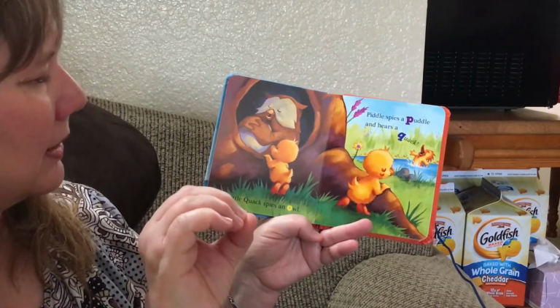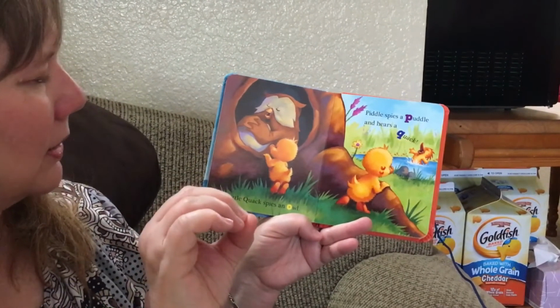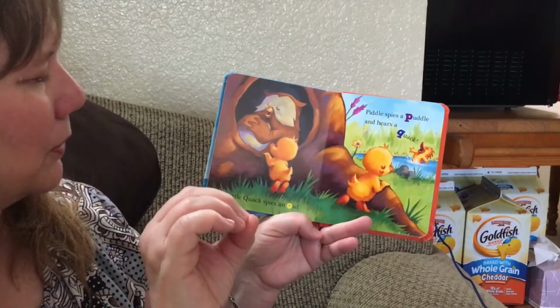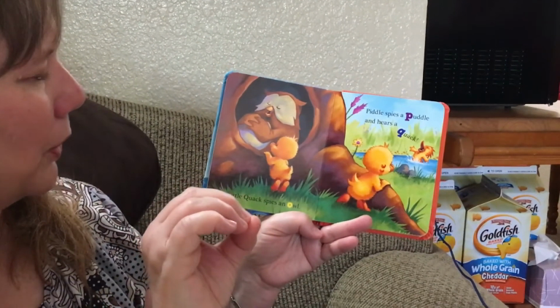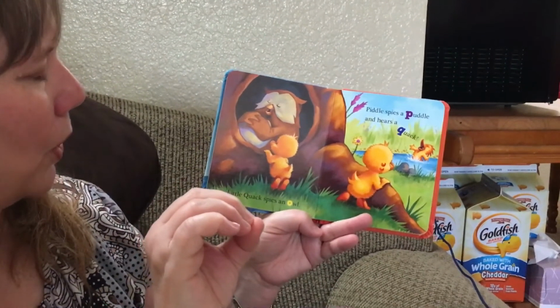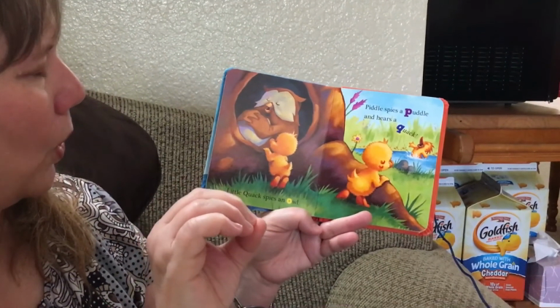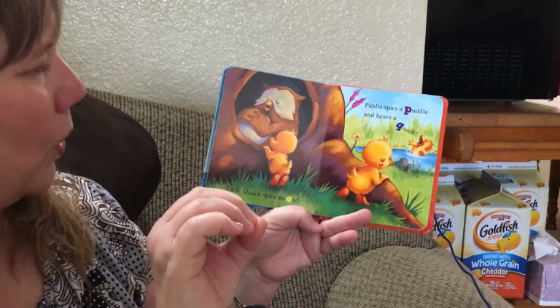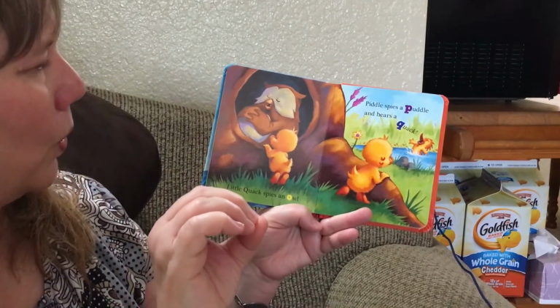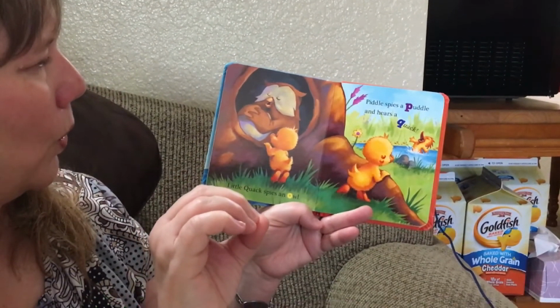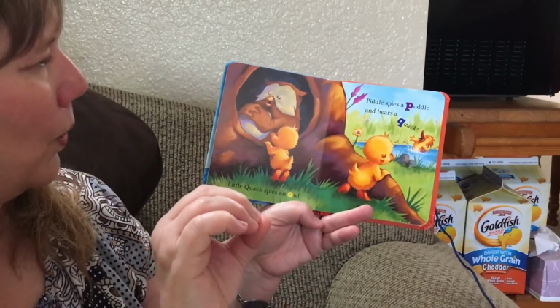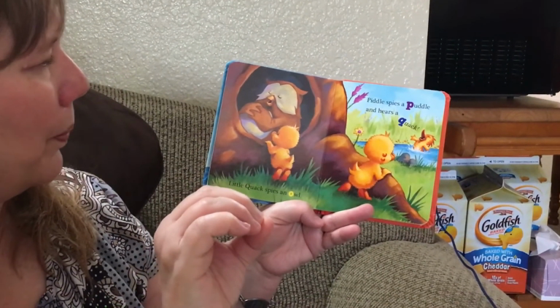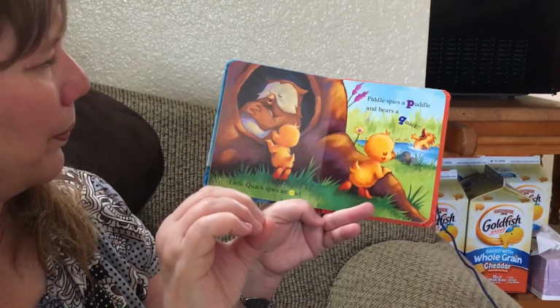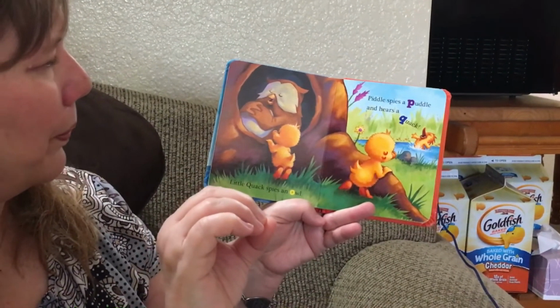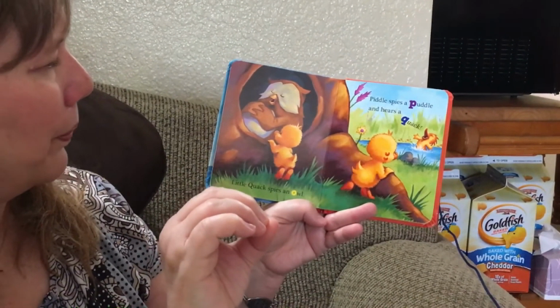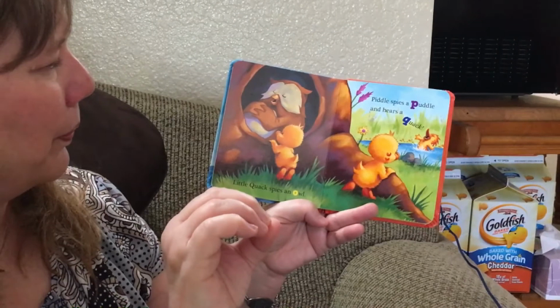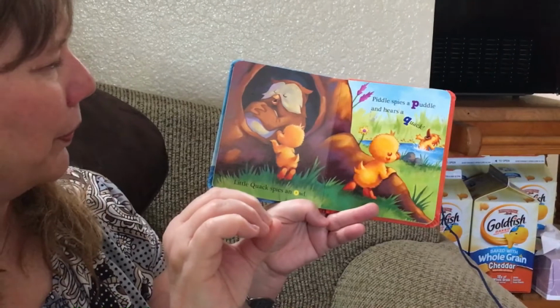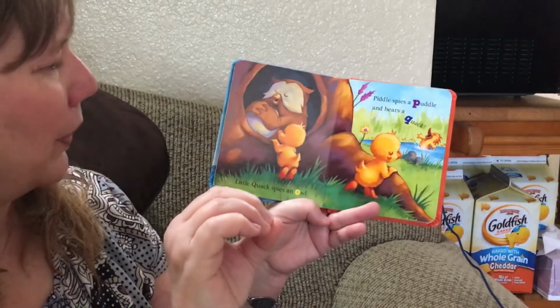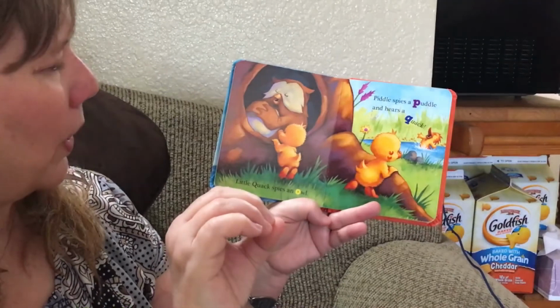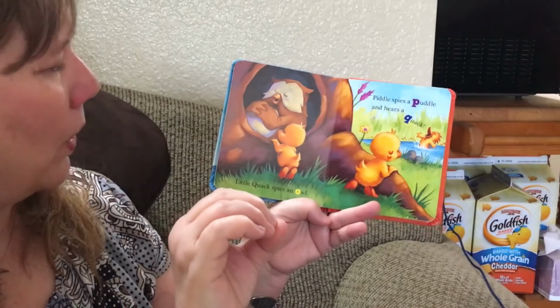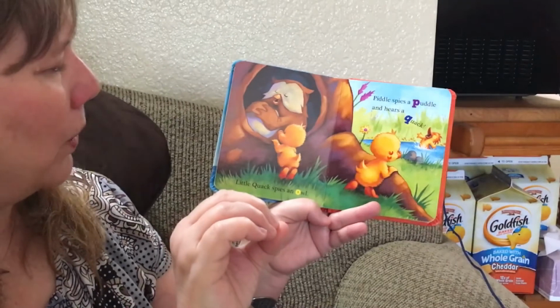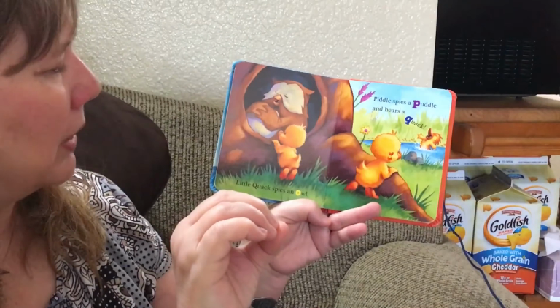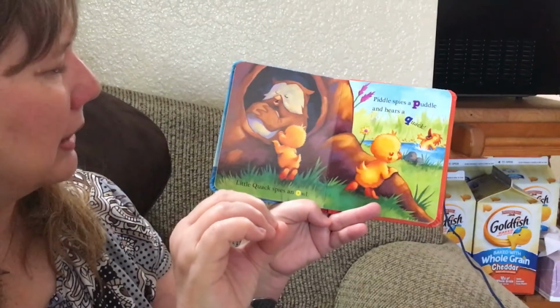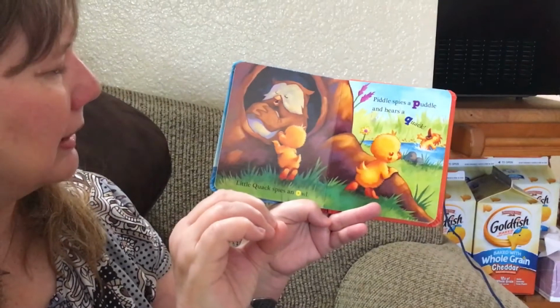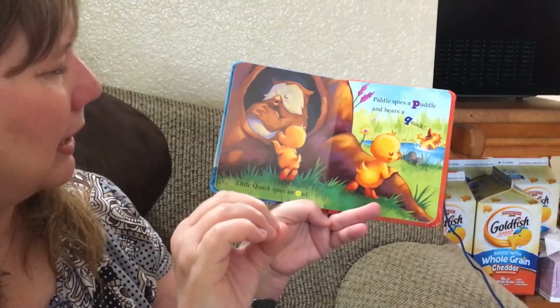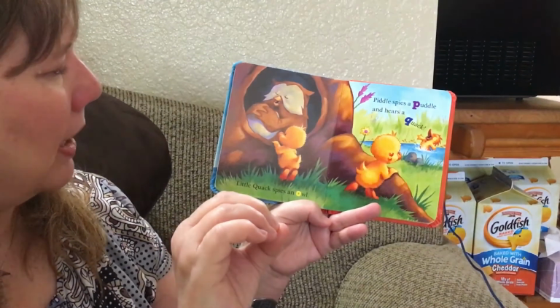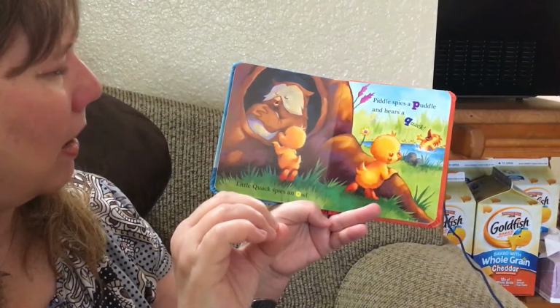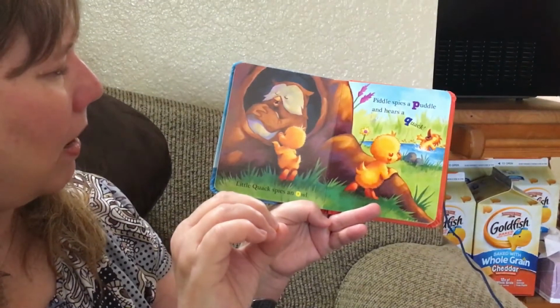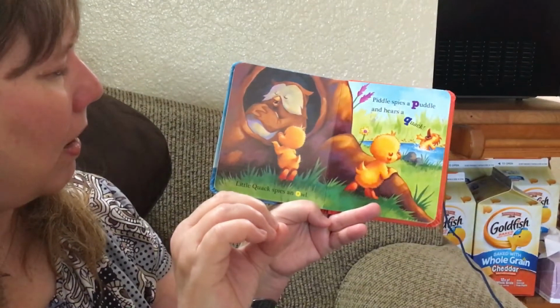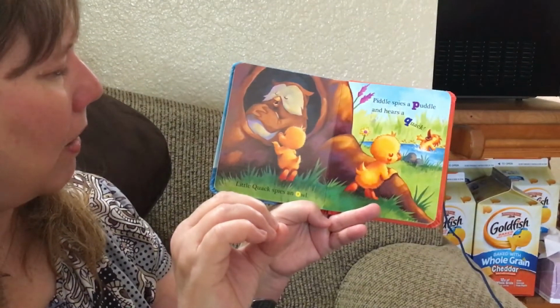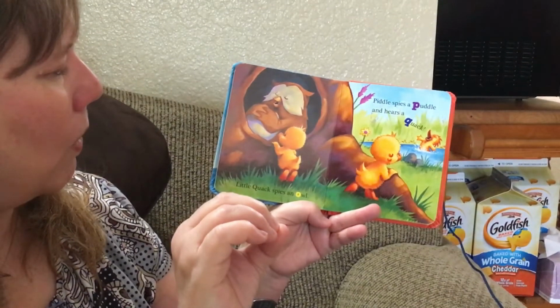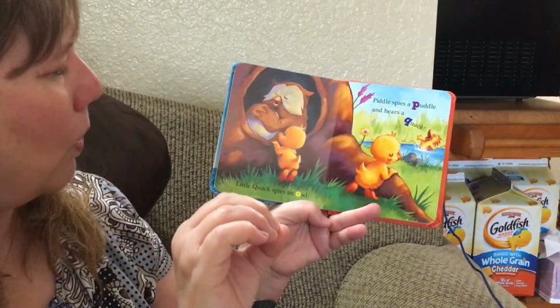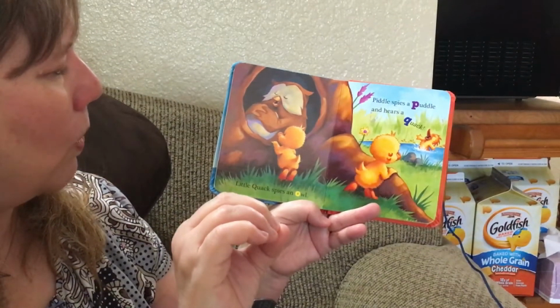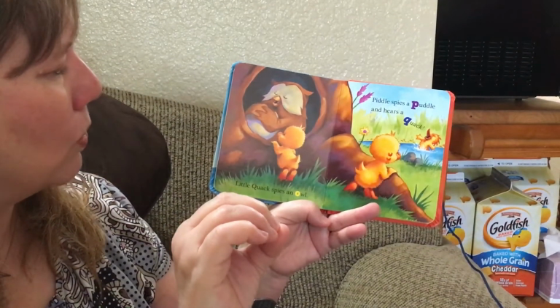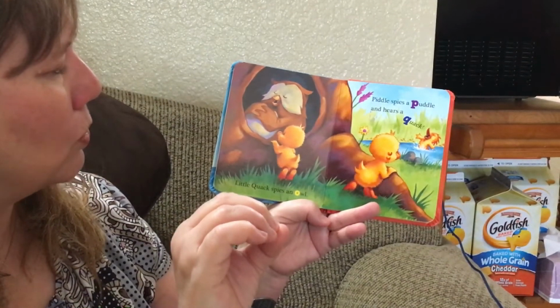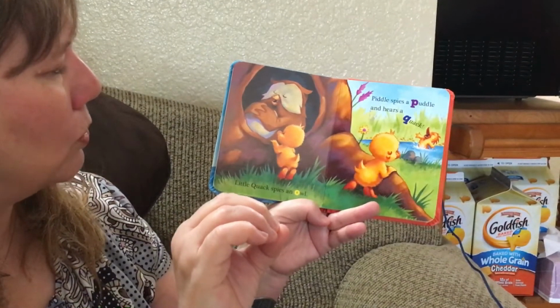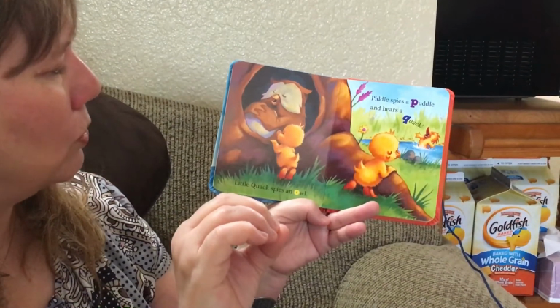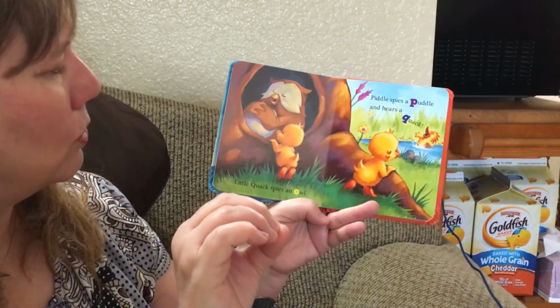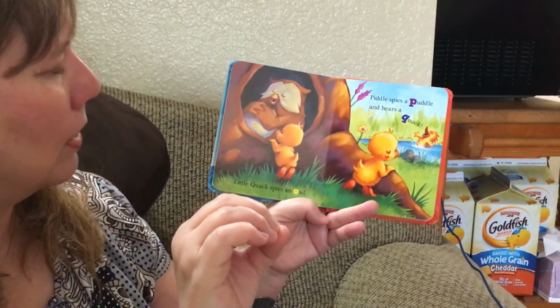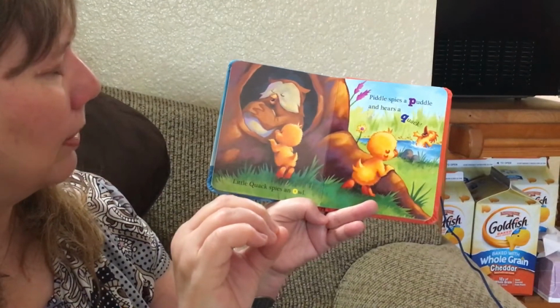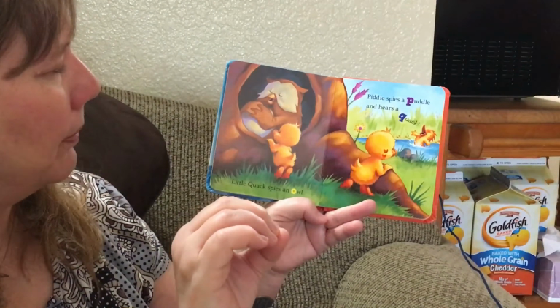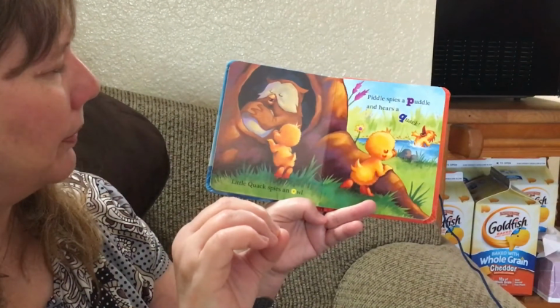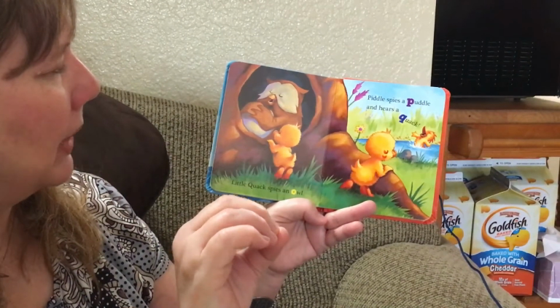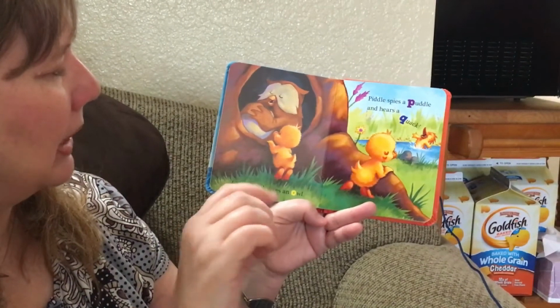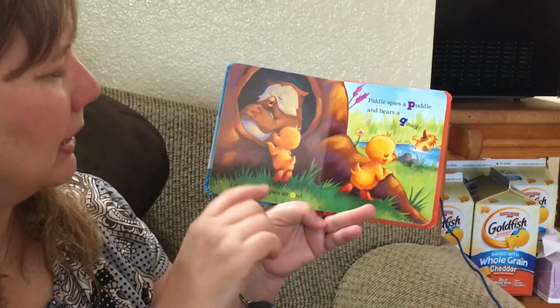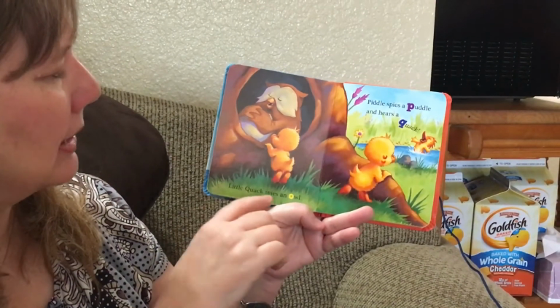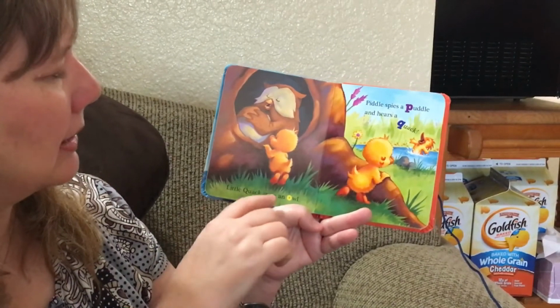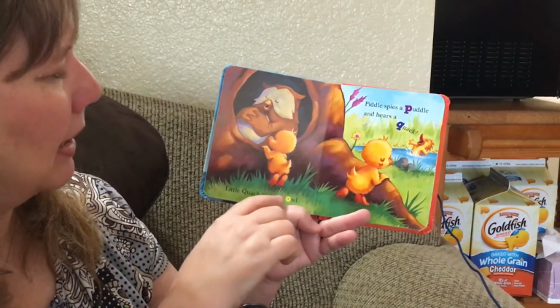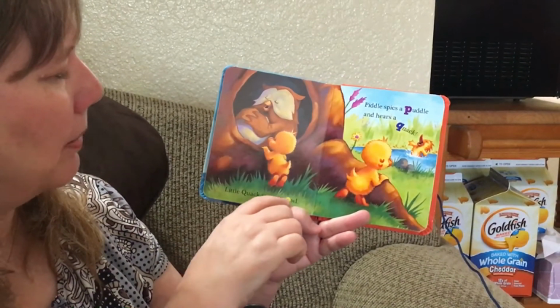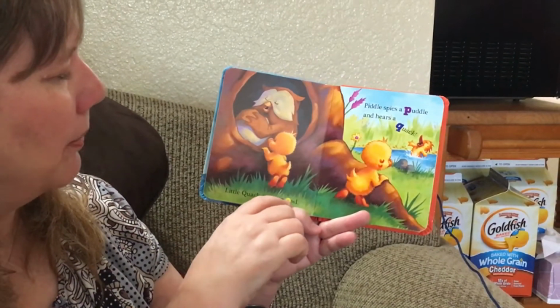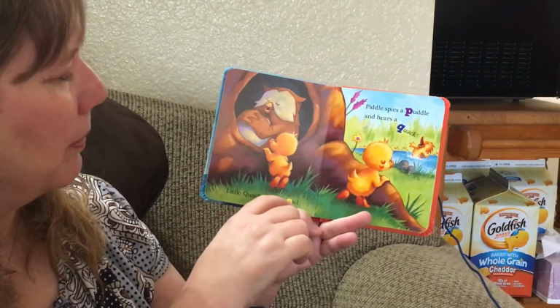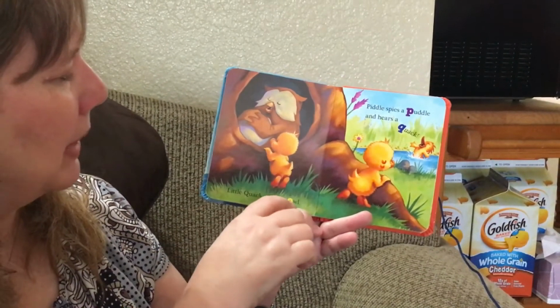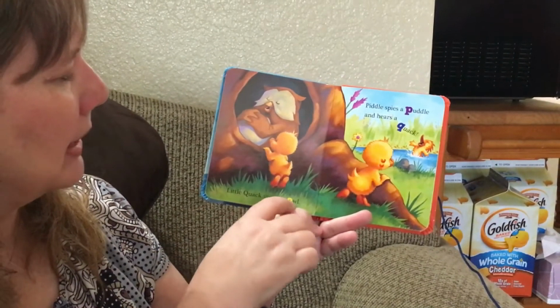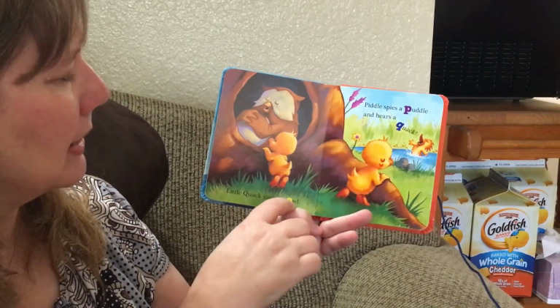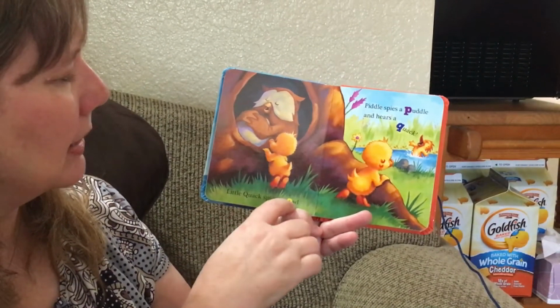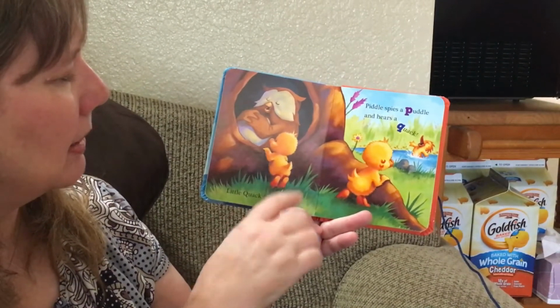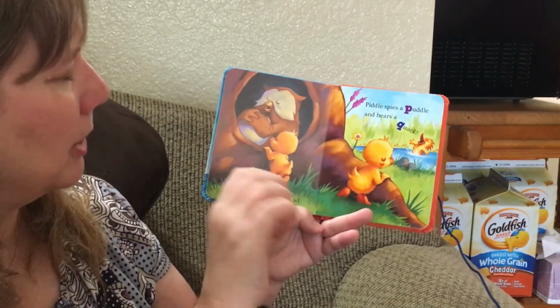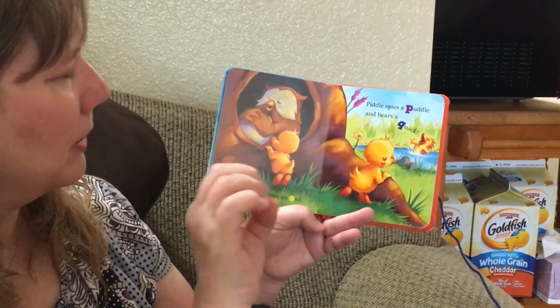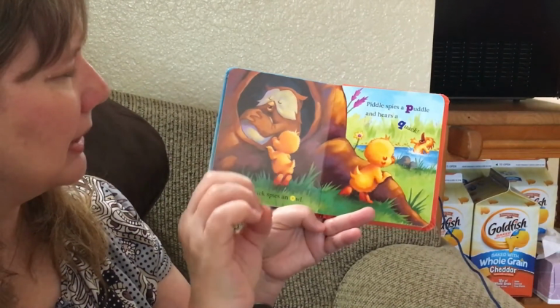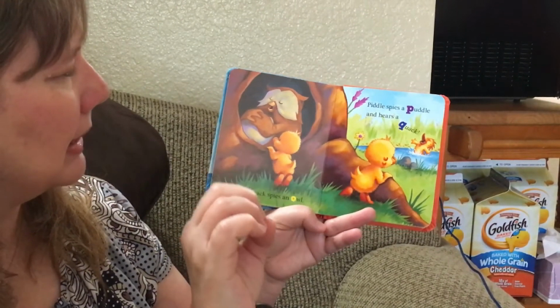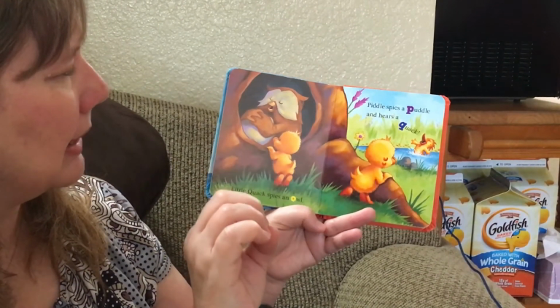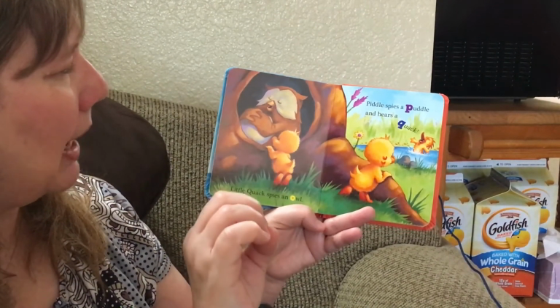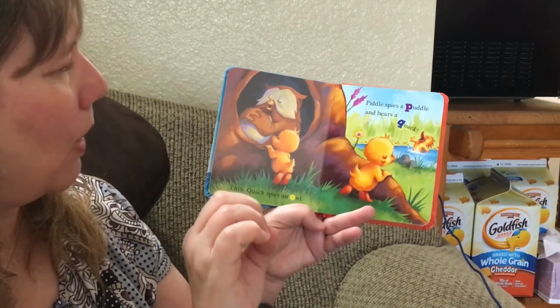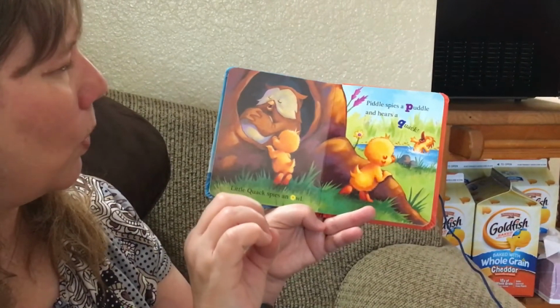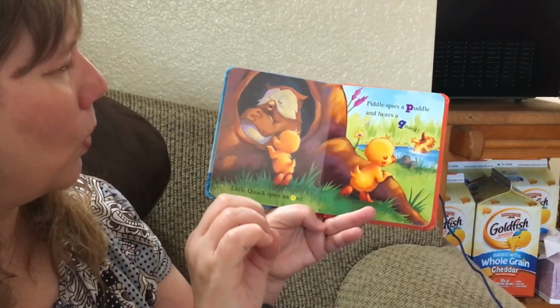Little Quack spies another bird — this bird is an owl. It starts with O. O can say oh, oh, oh, and because of the W it says owl.